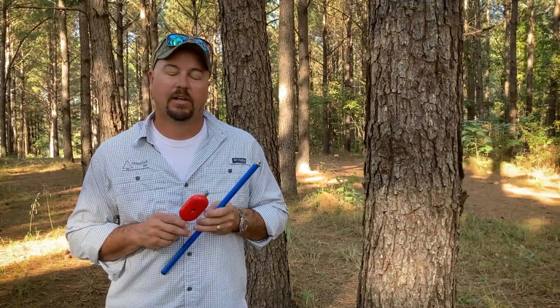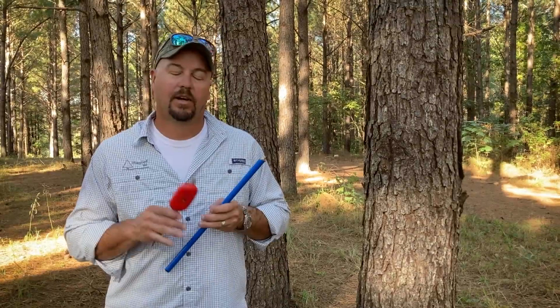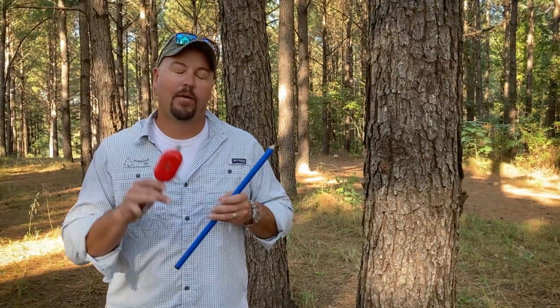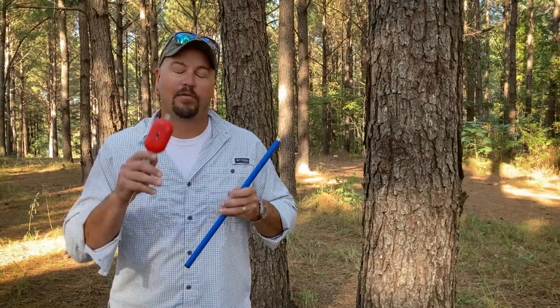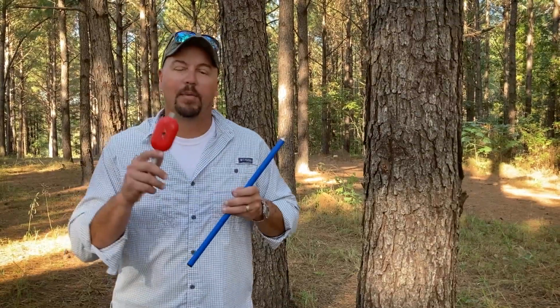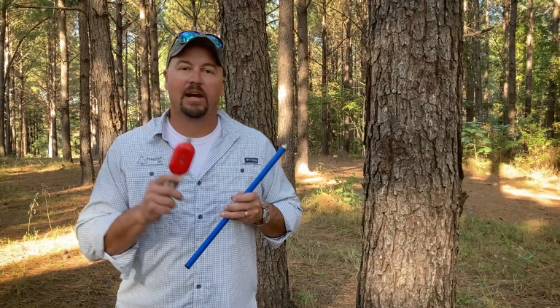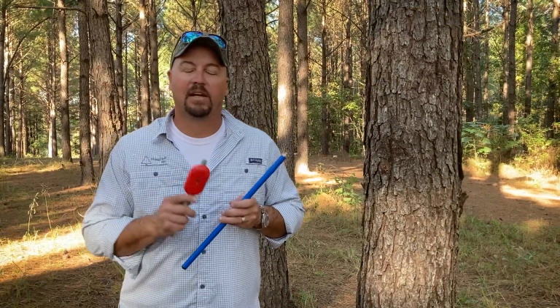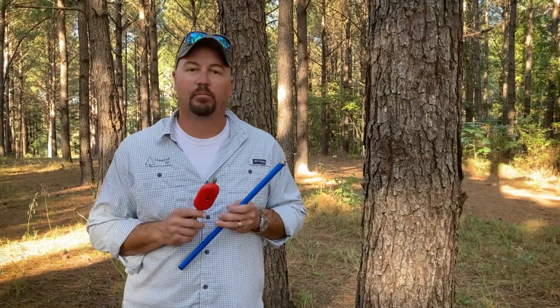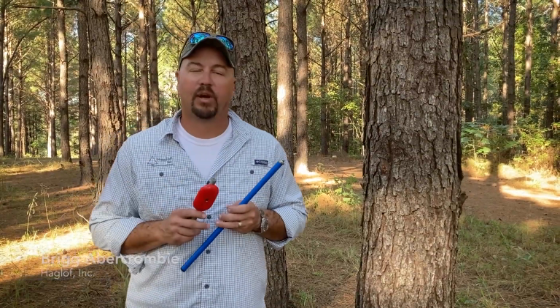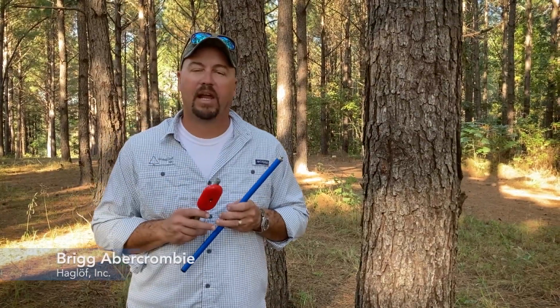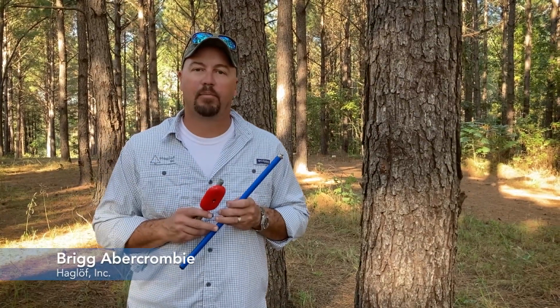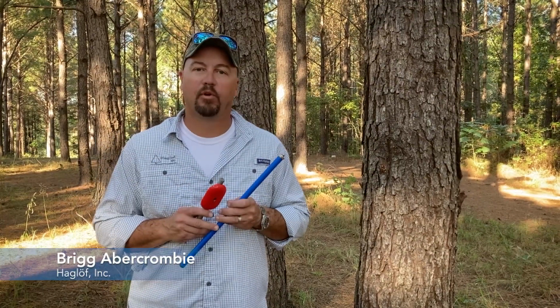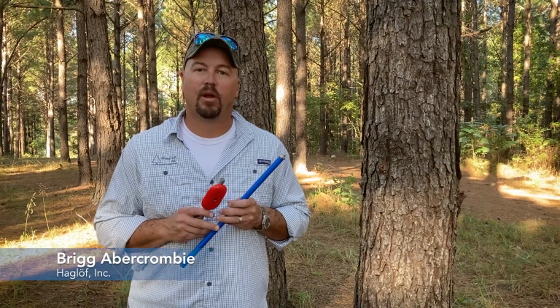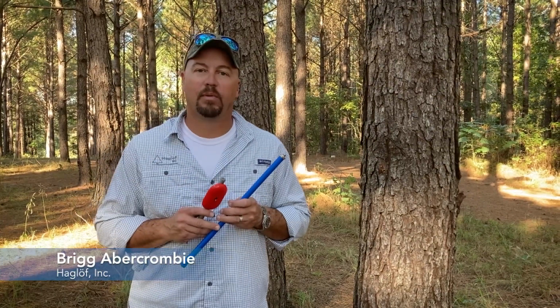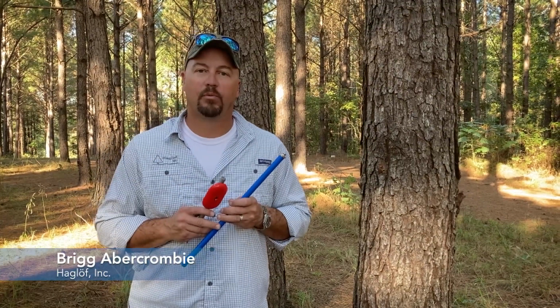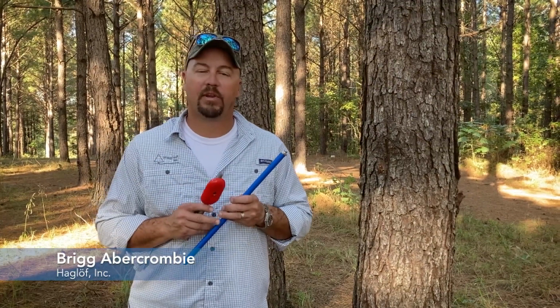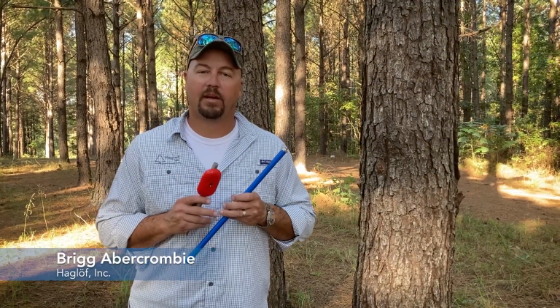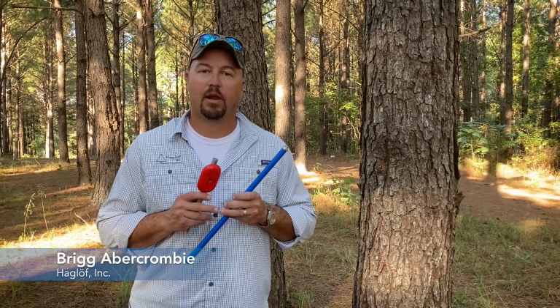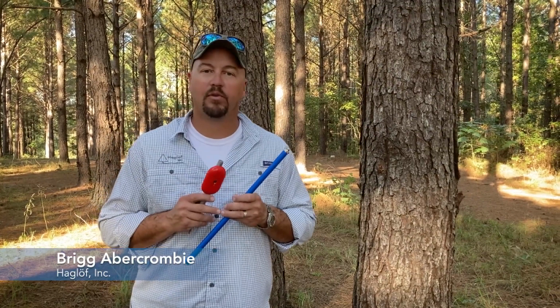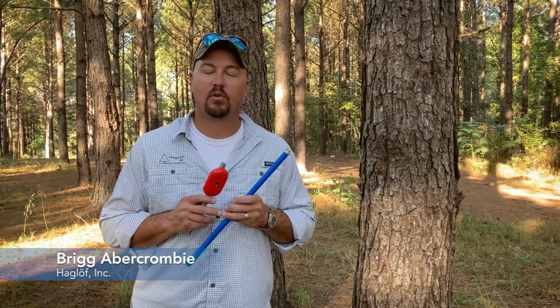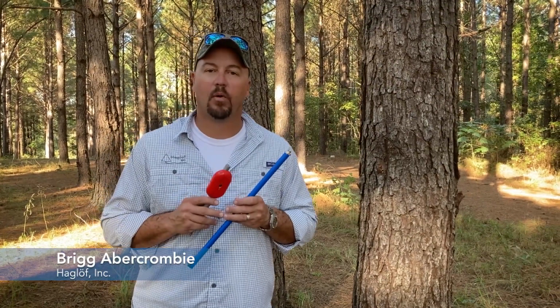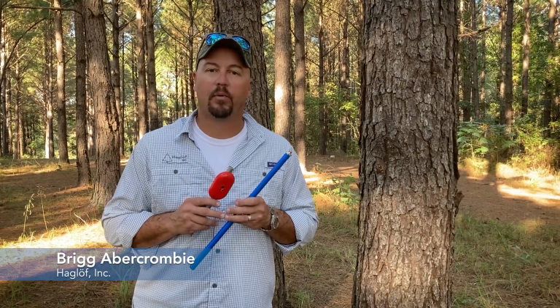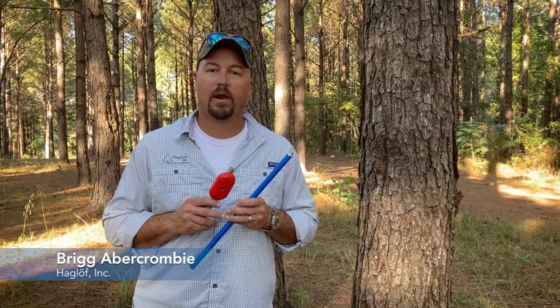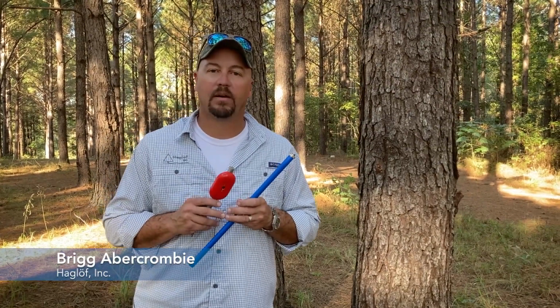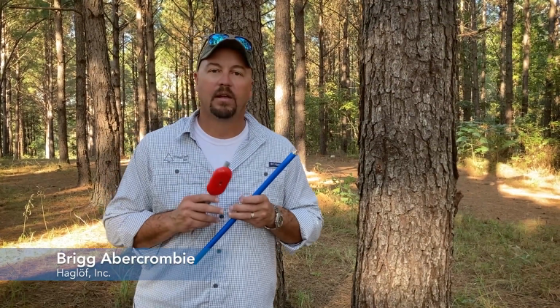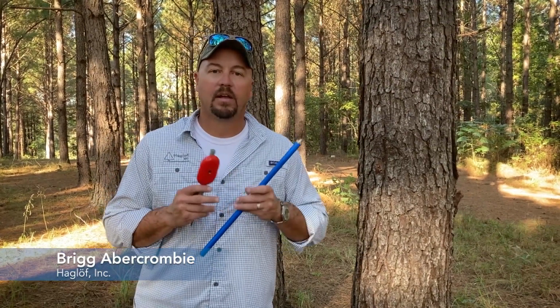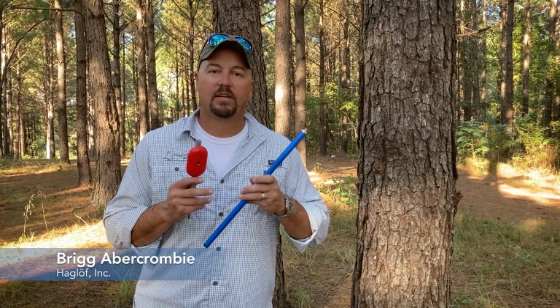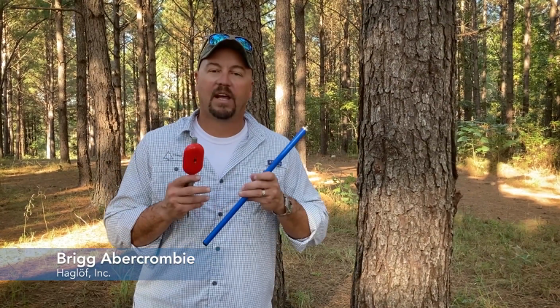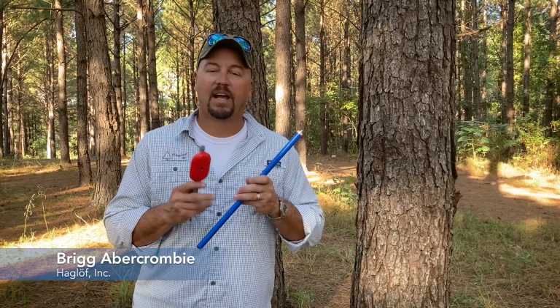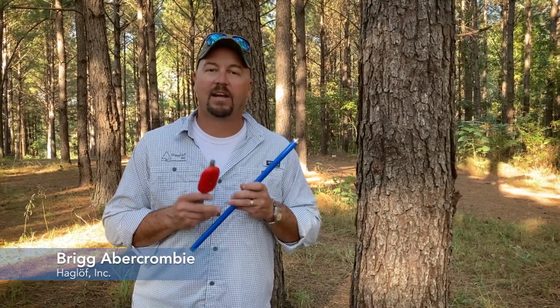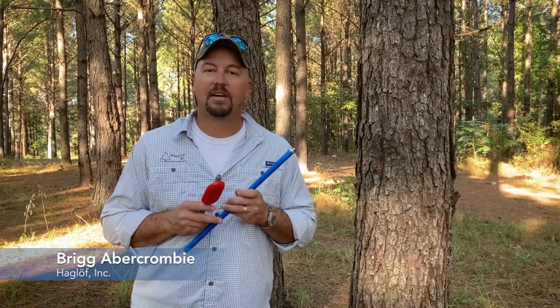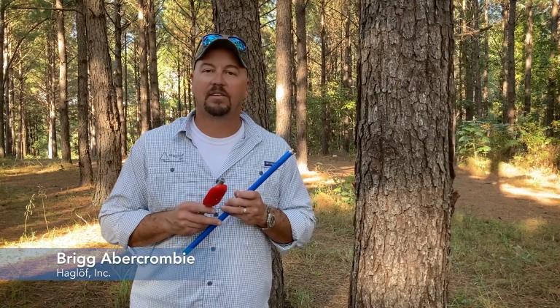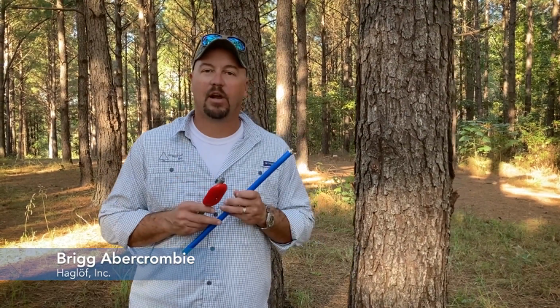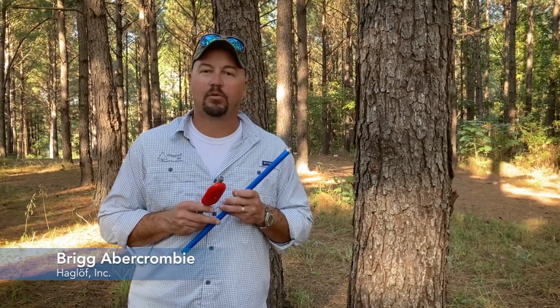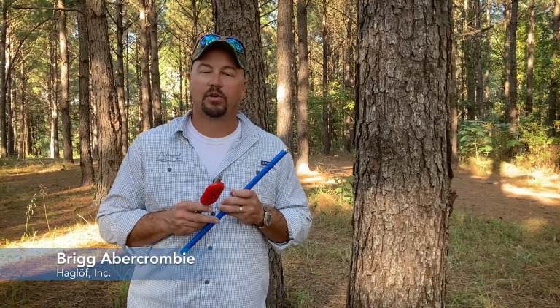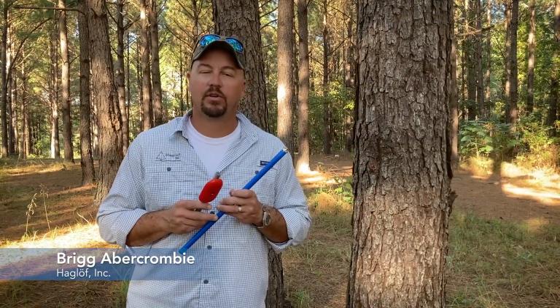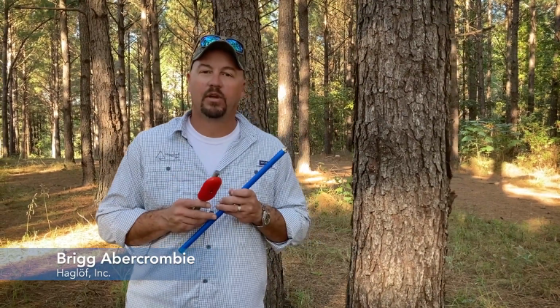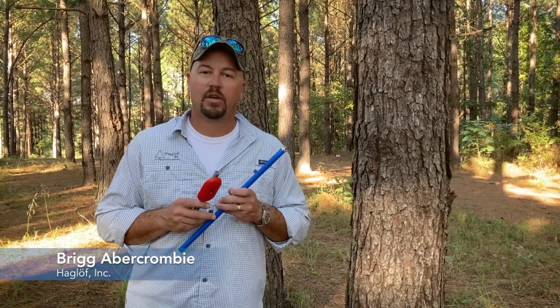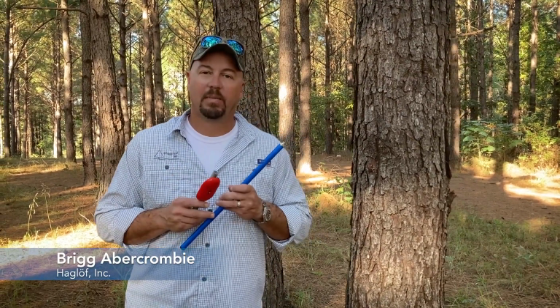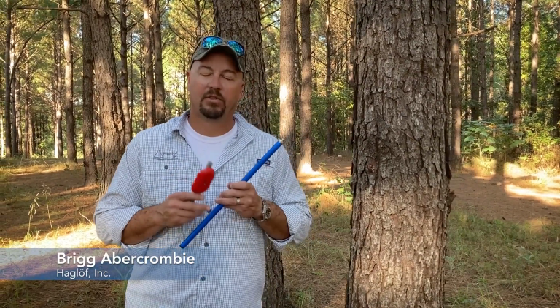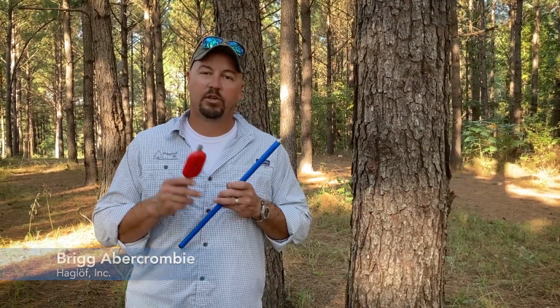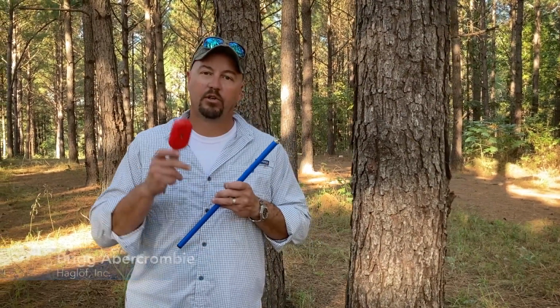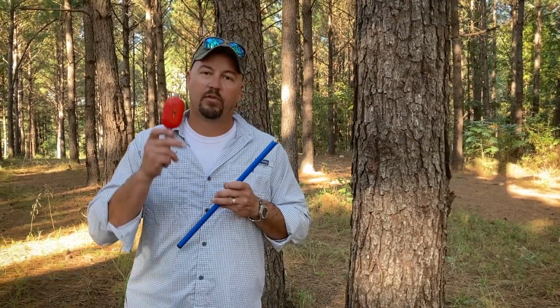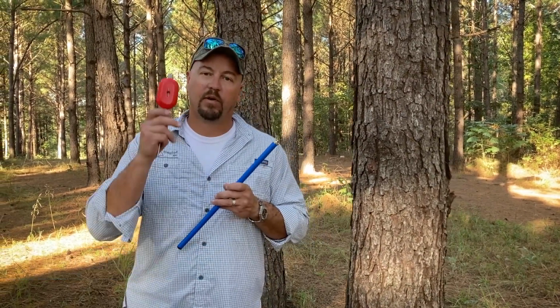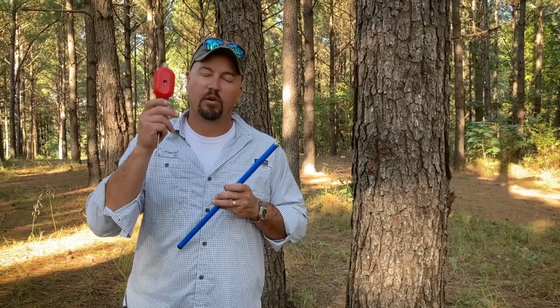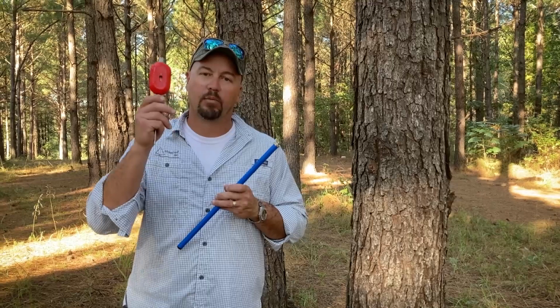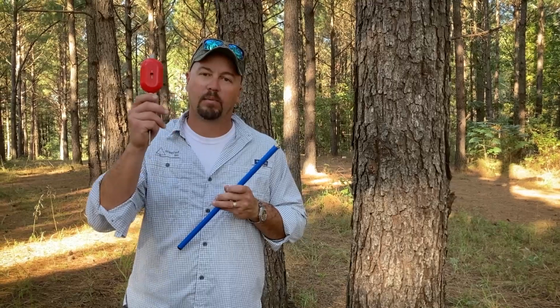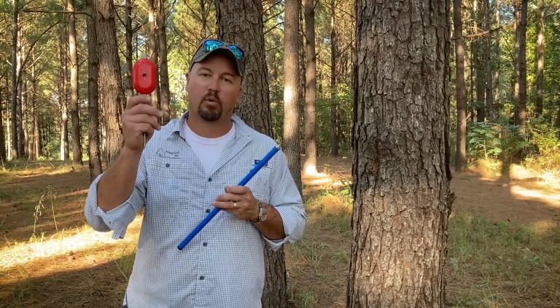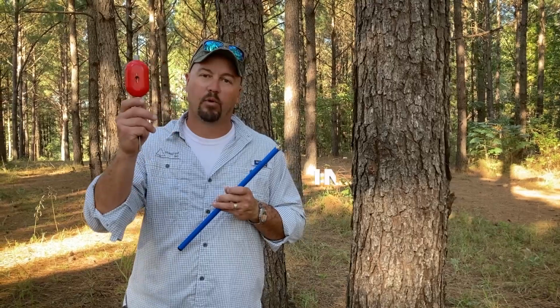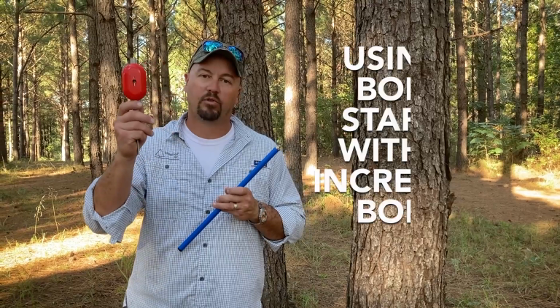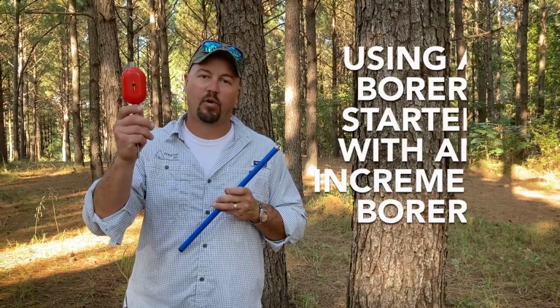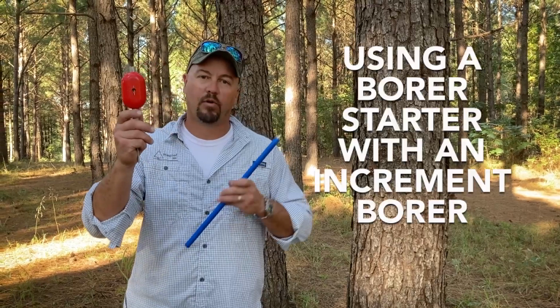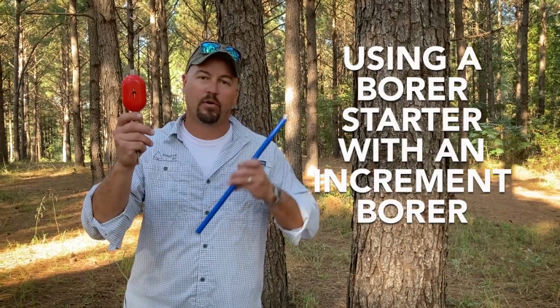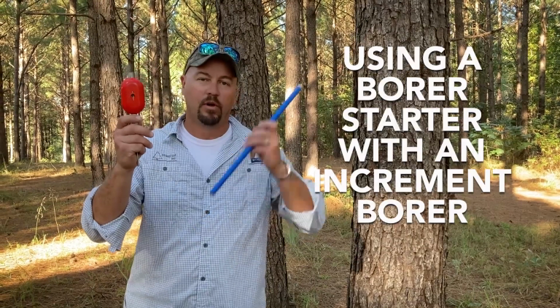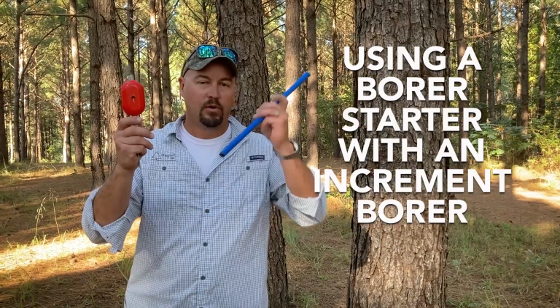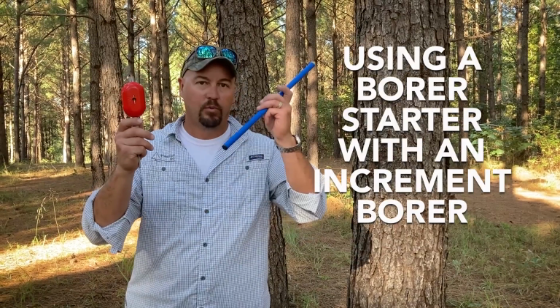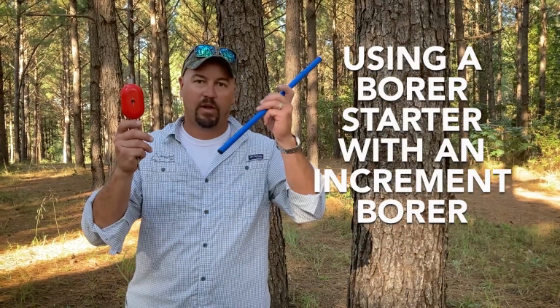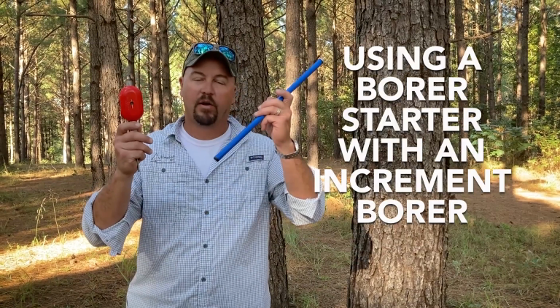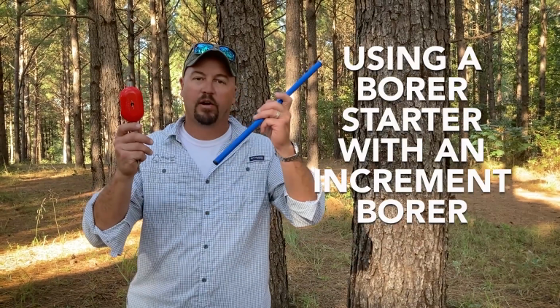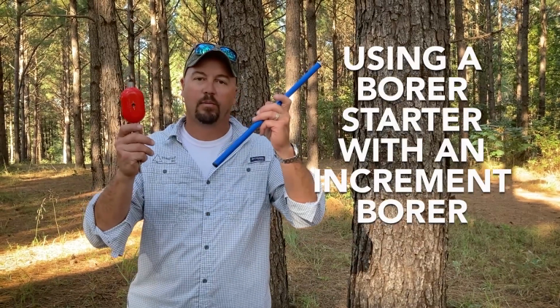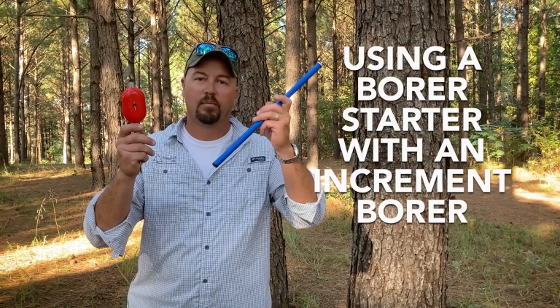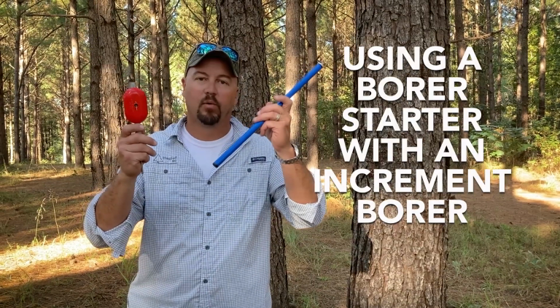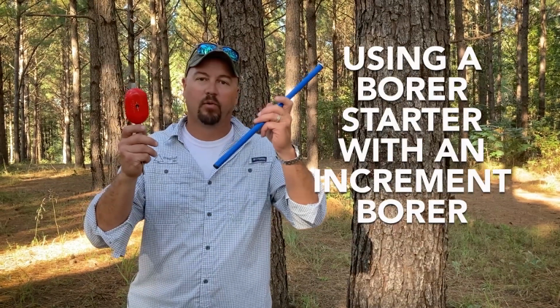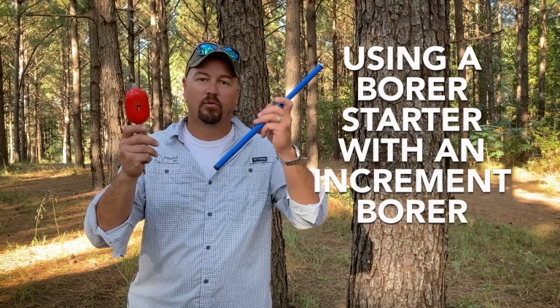Hello everybody, Brig Abercrombie with Hageloff Incorporated. Today I'd like to talk to you about the use of our increment borer starter with our increment borers.